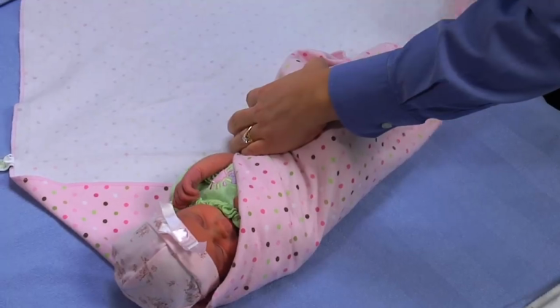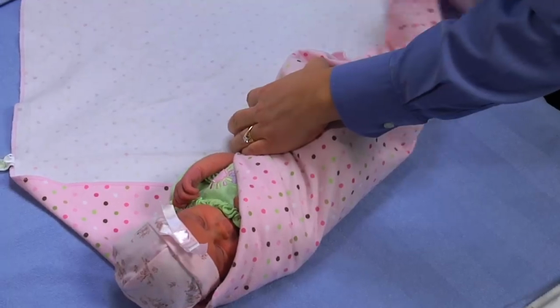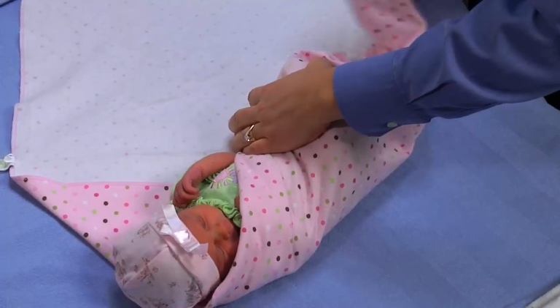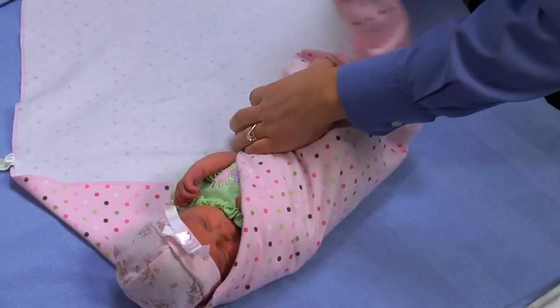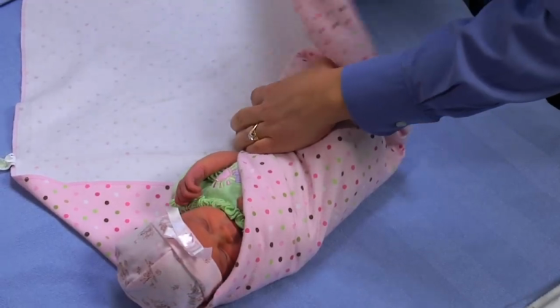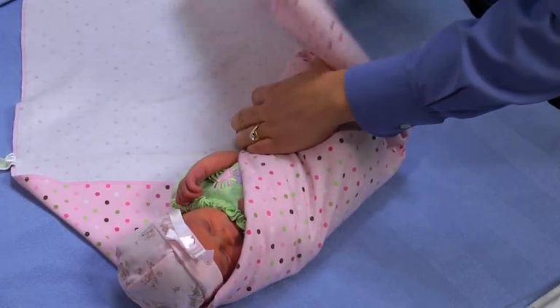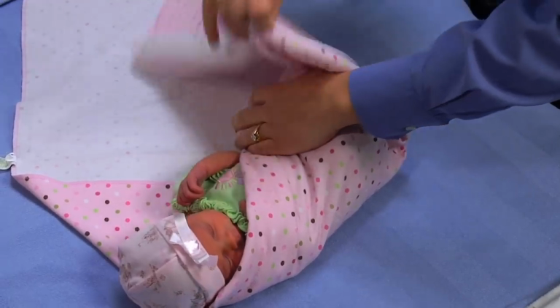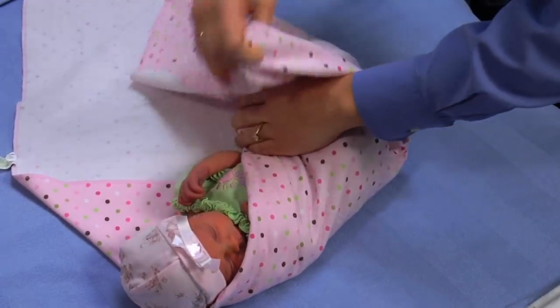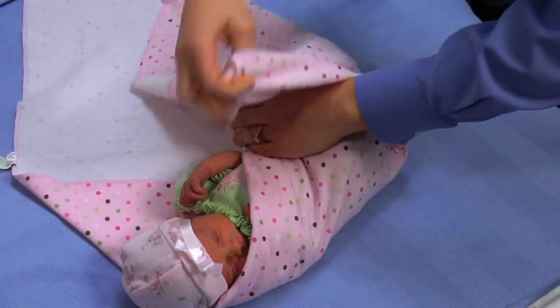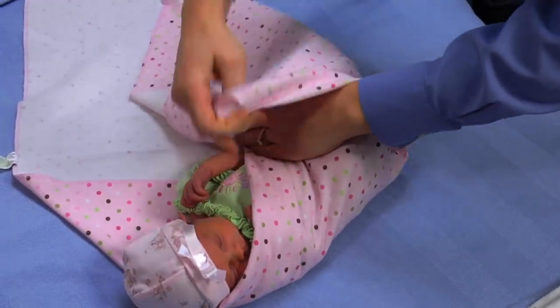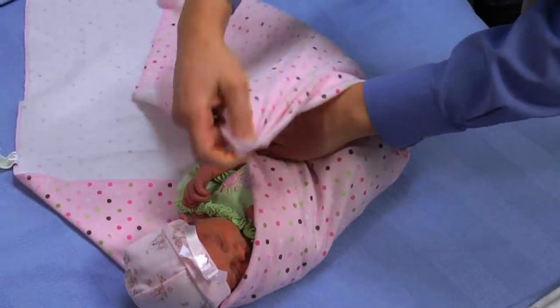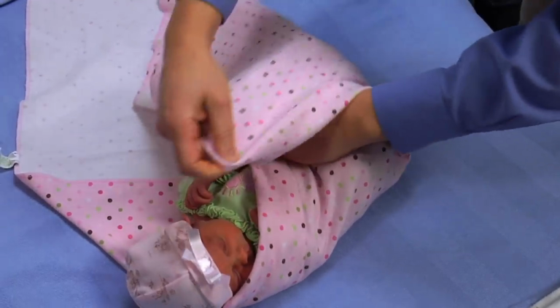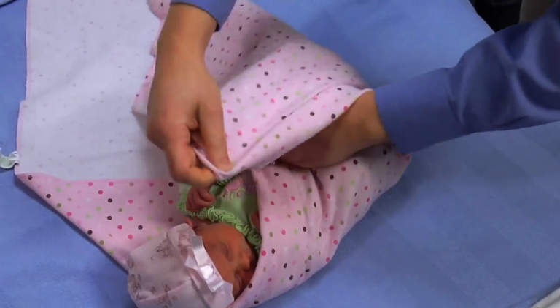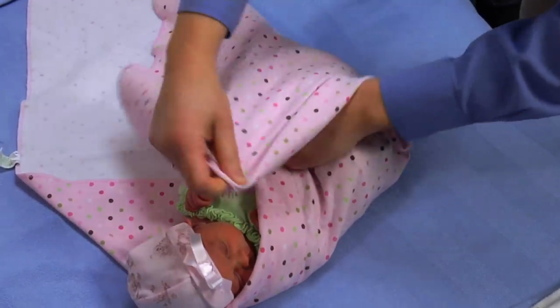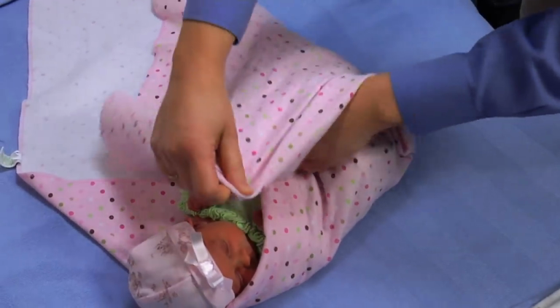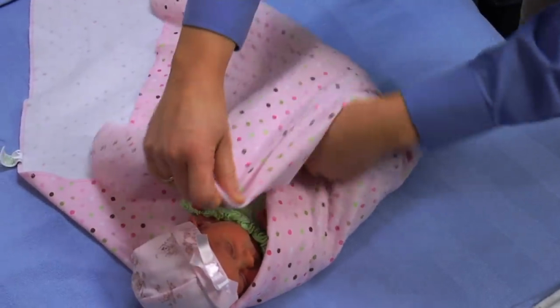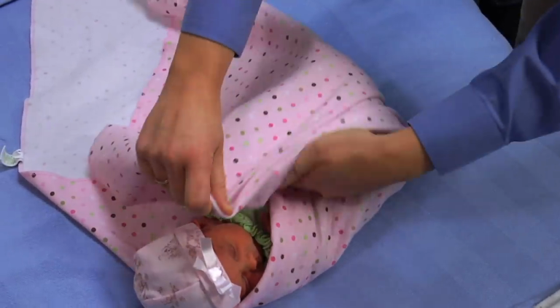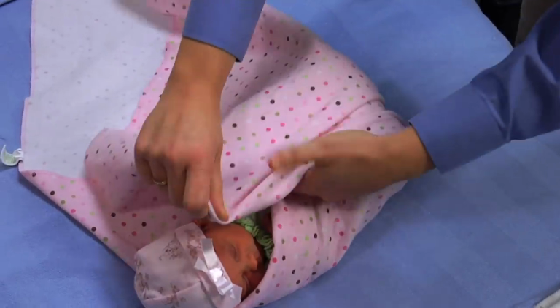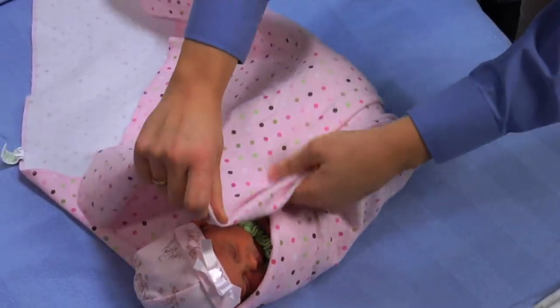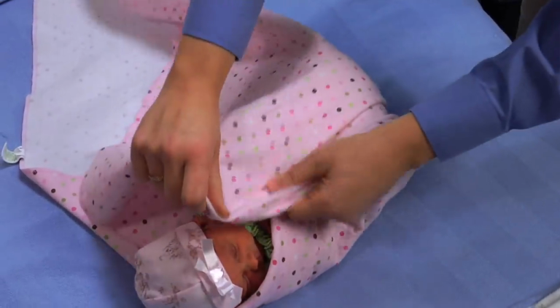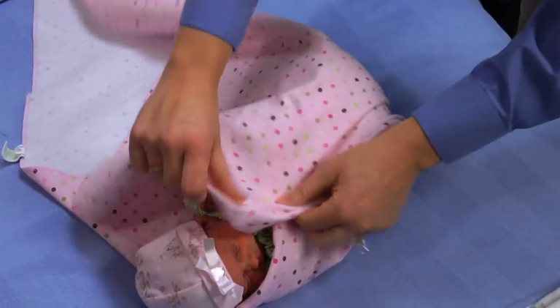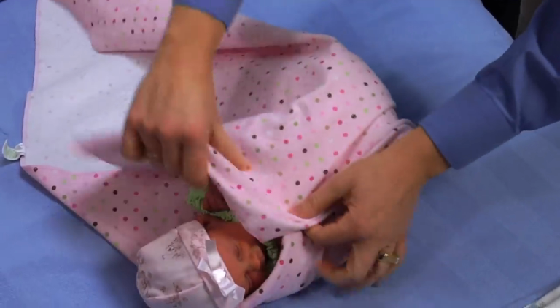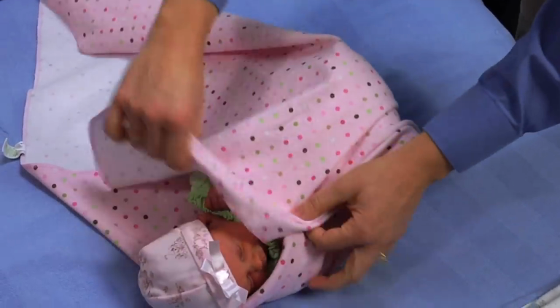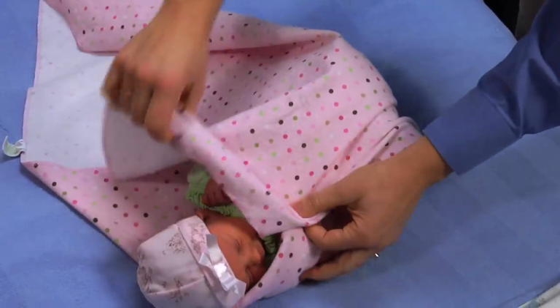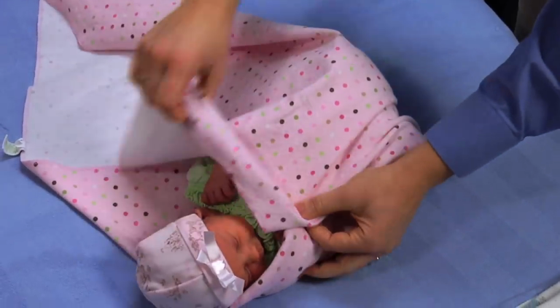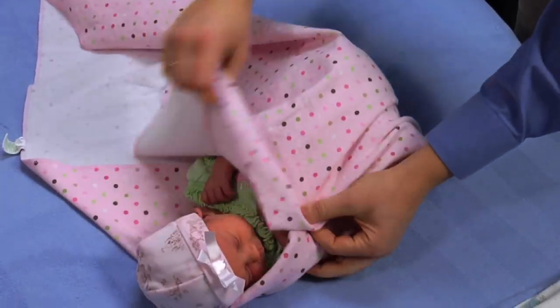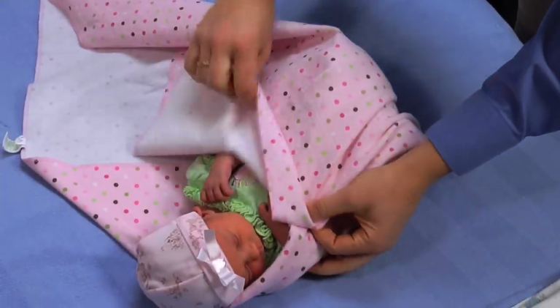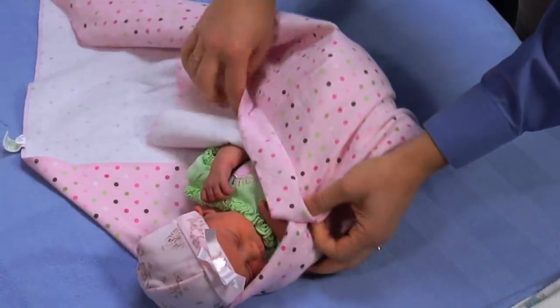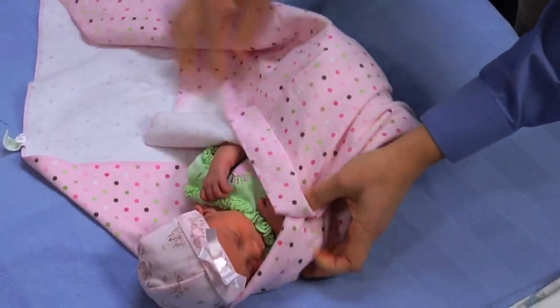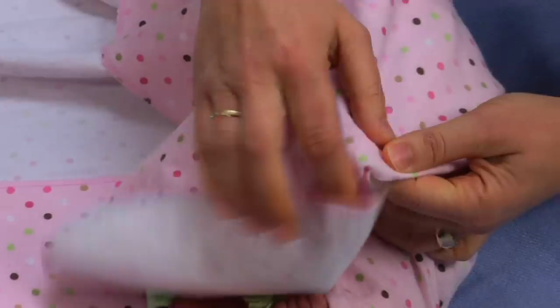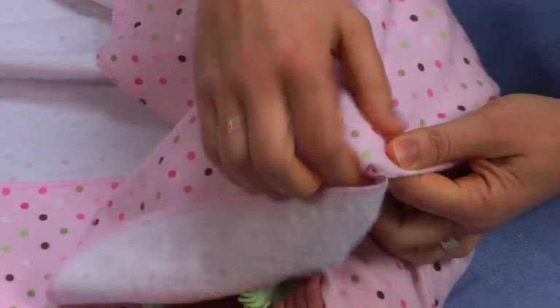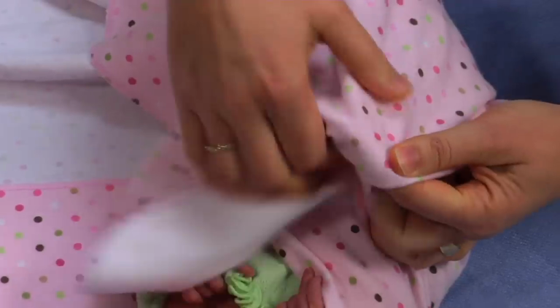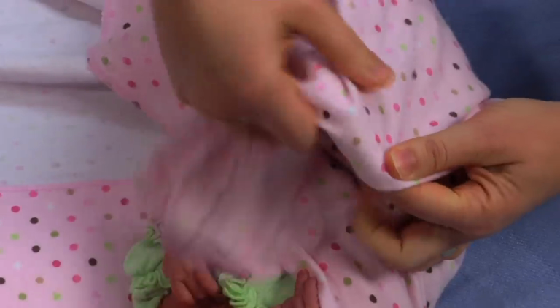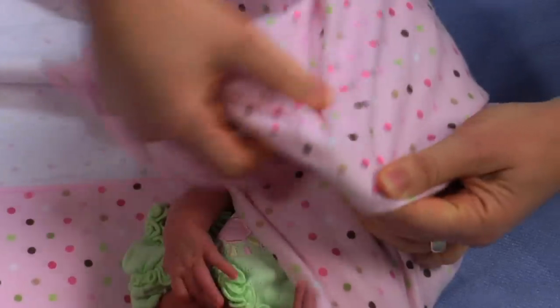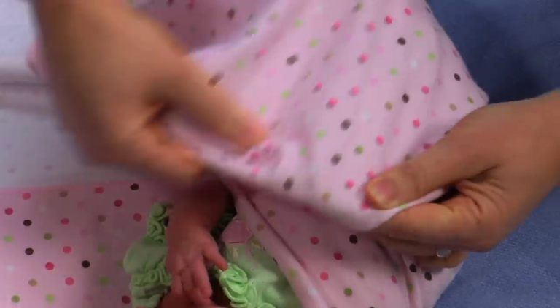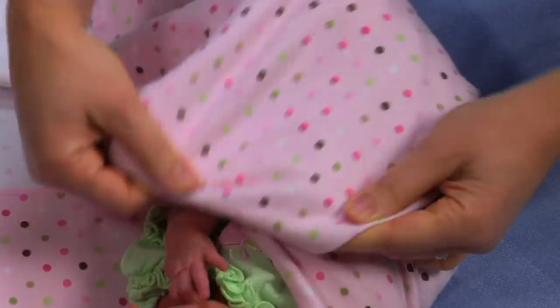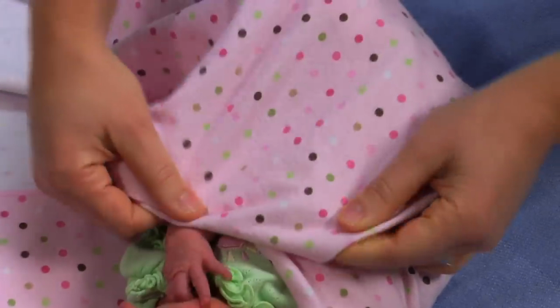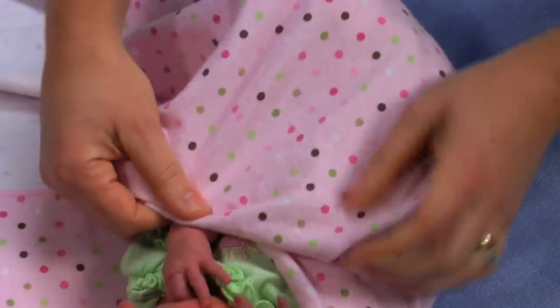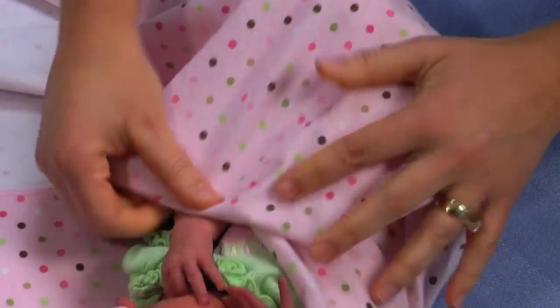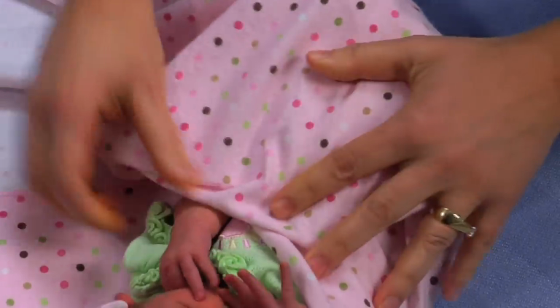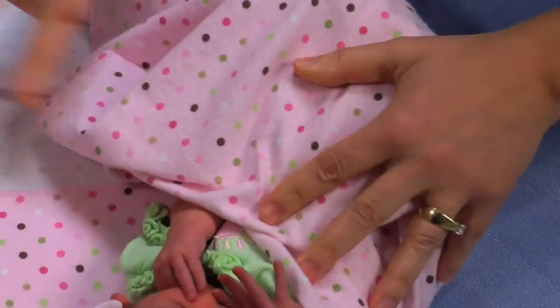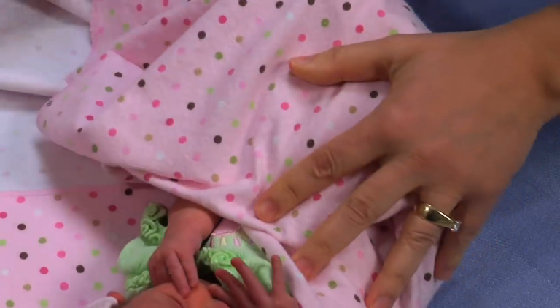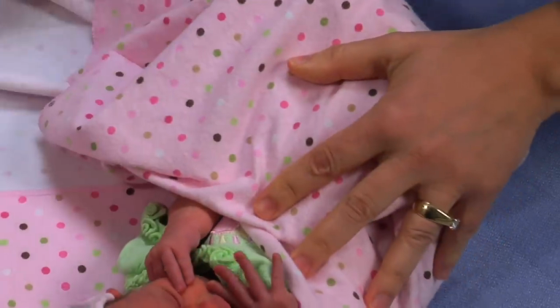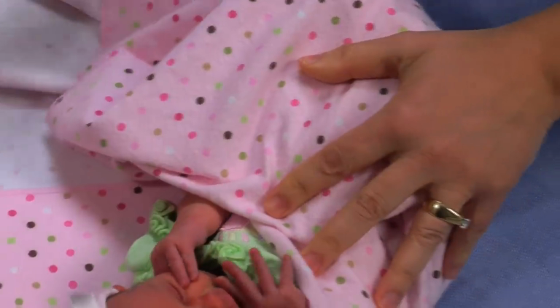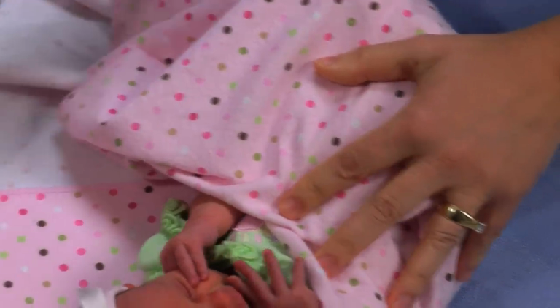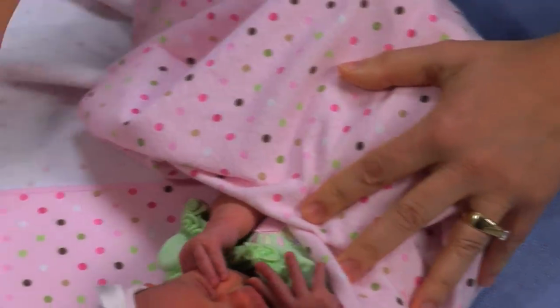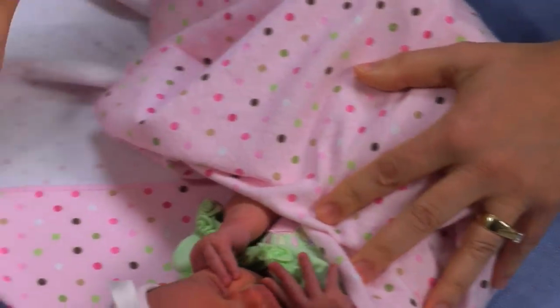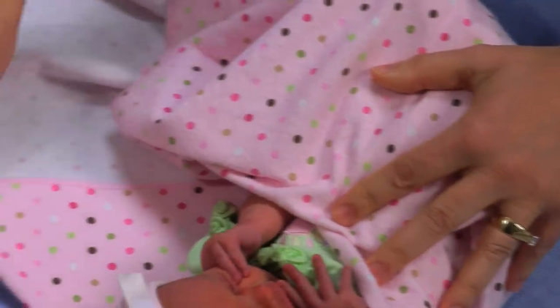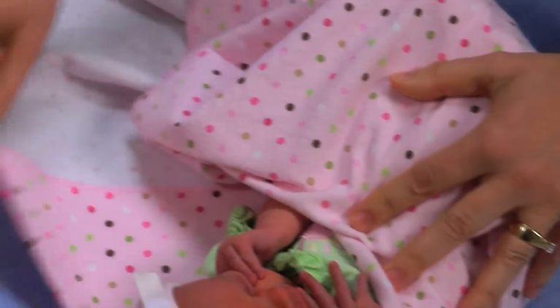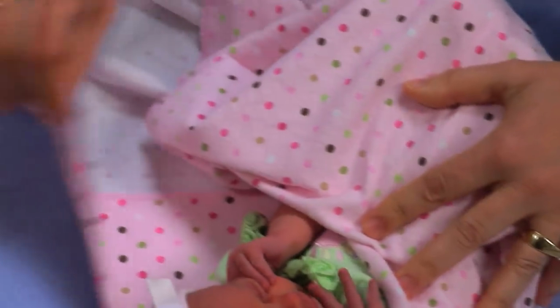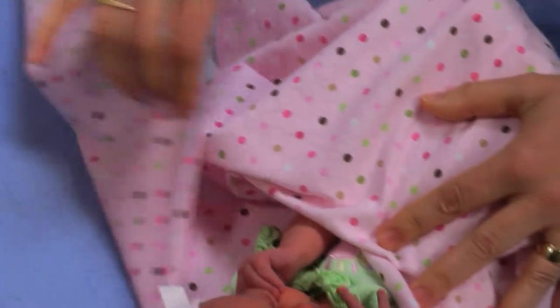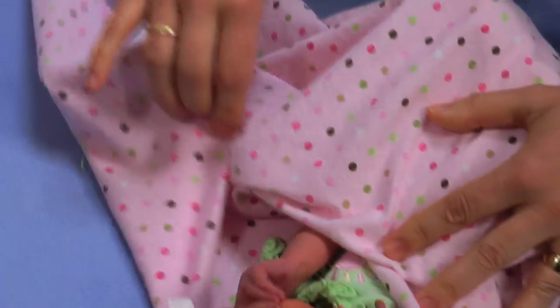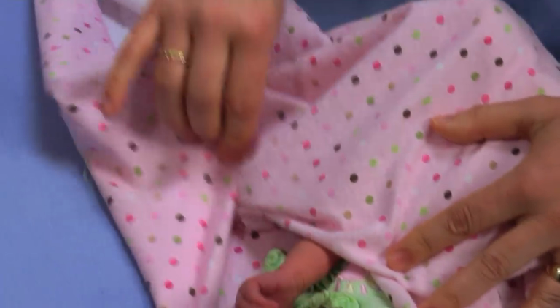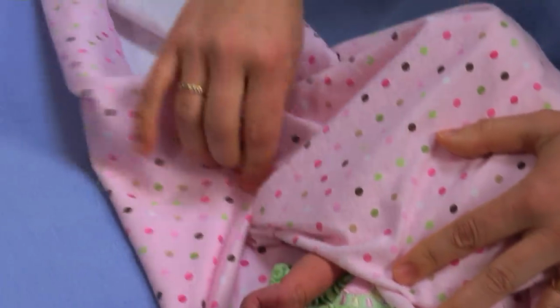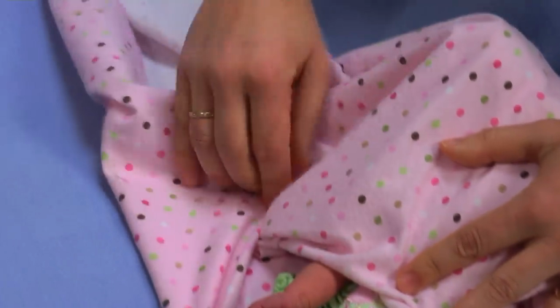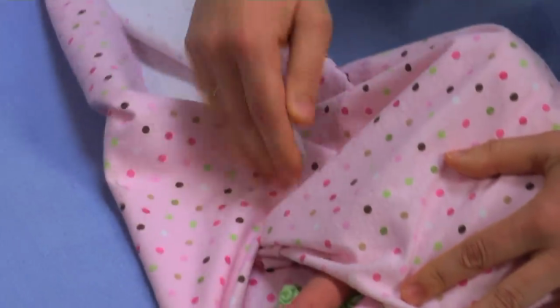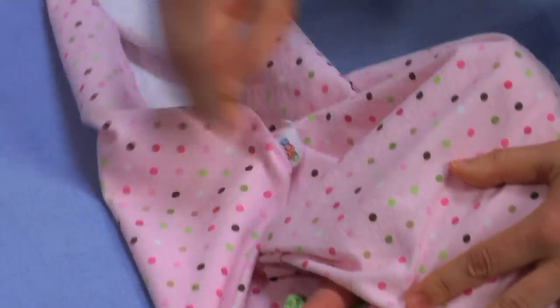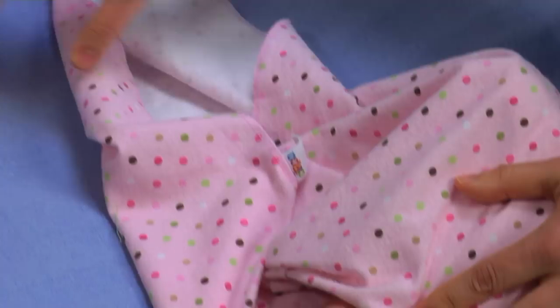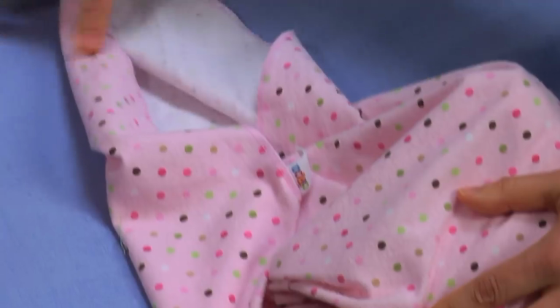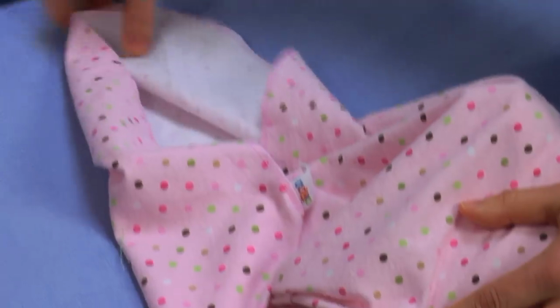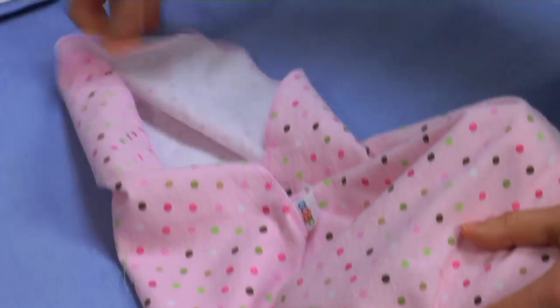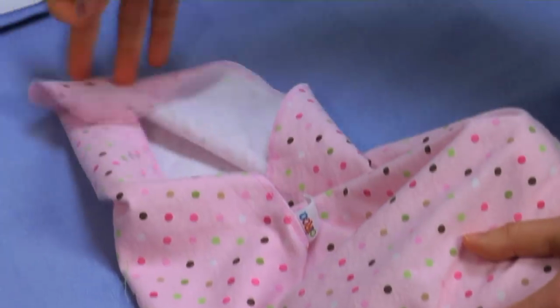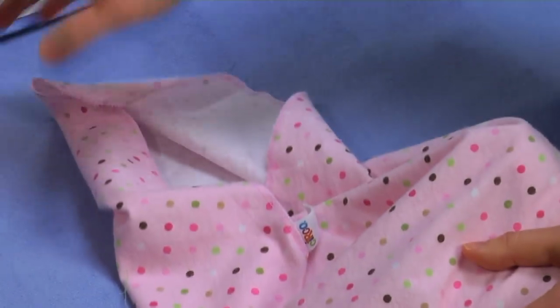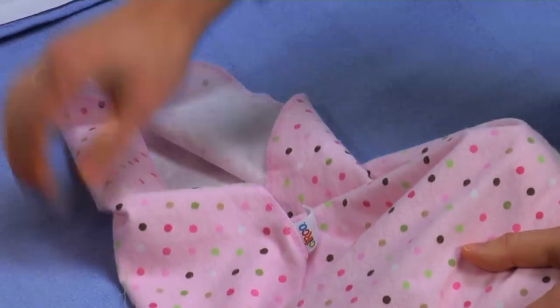Bring the bottom up. You'll probably have some extra so just fold it under. Bring the other side over.